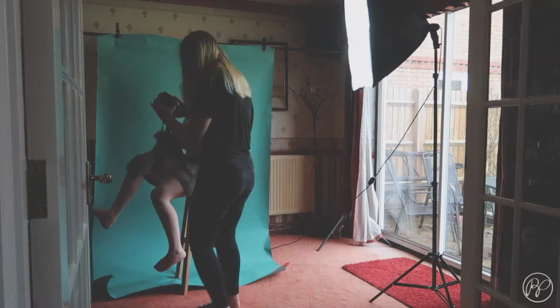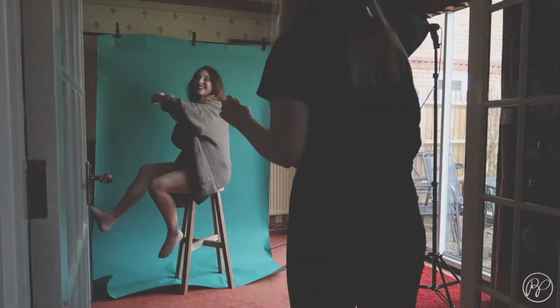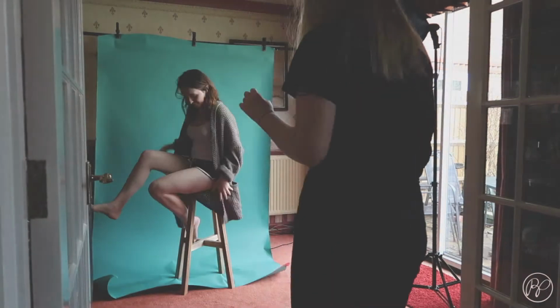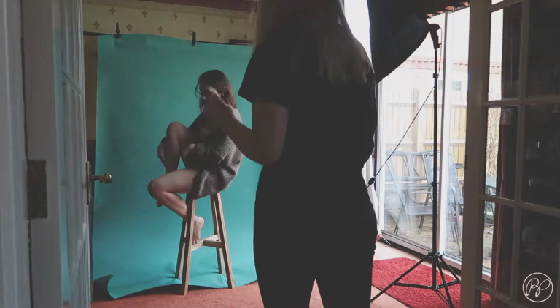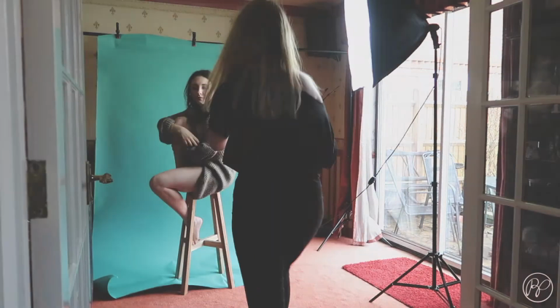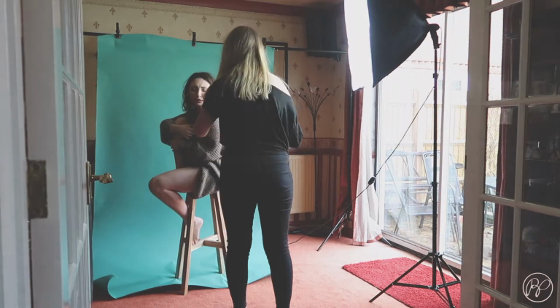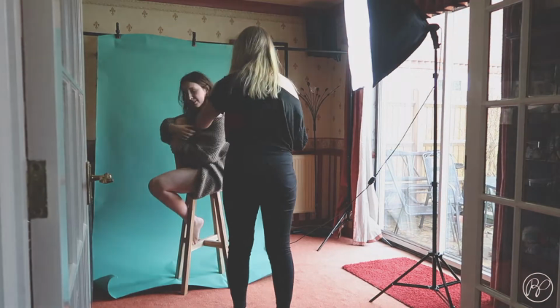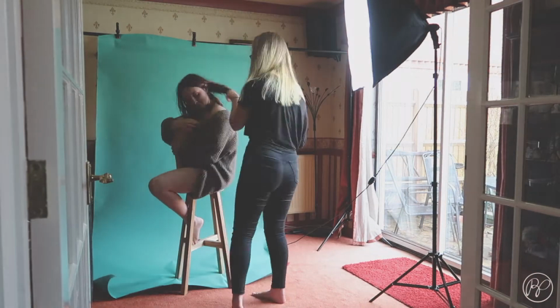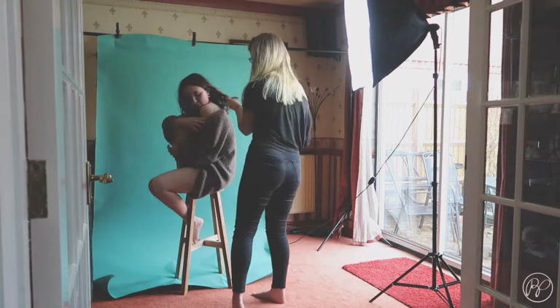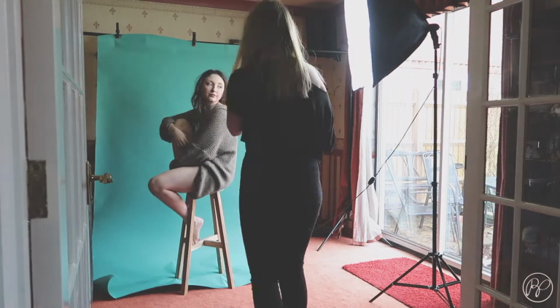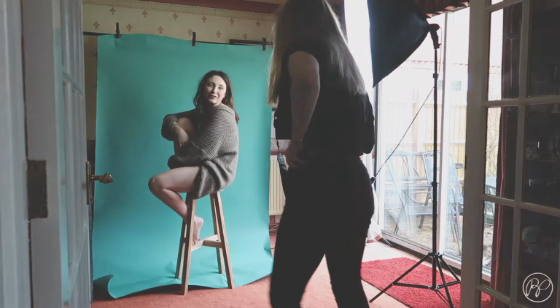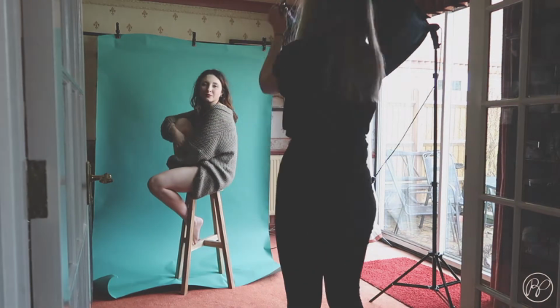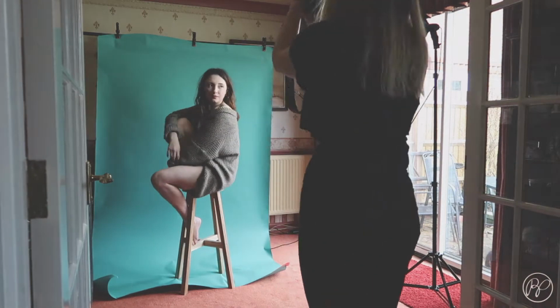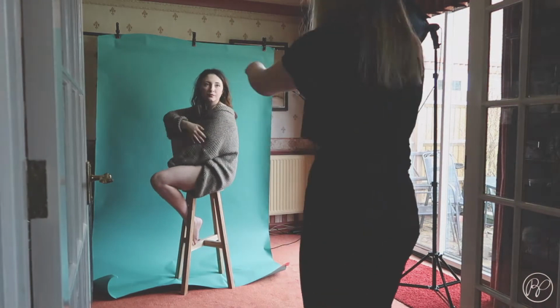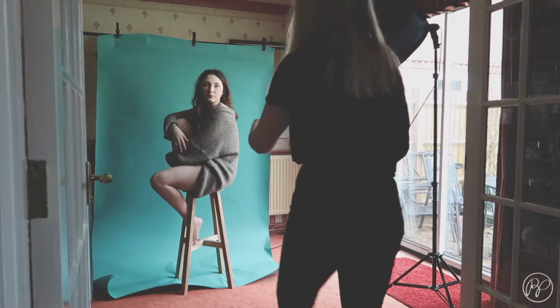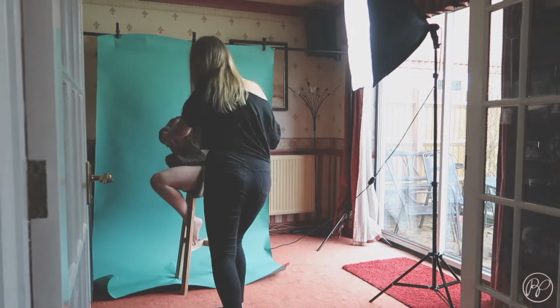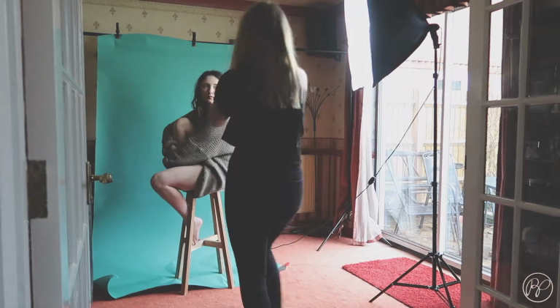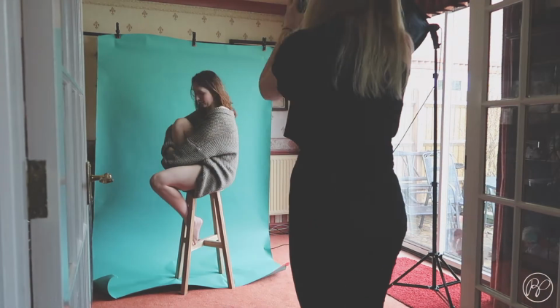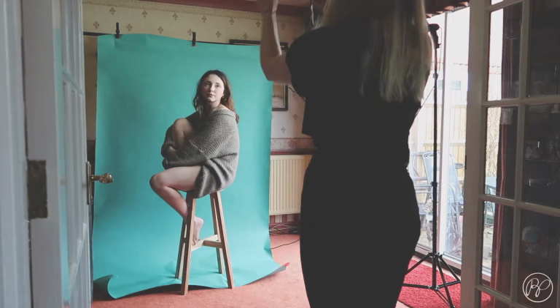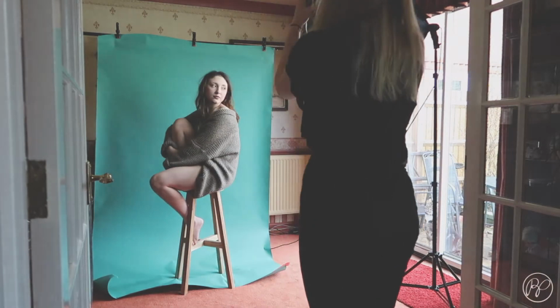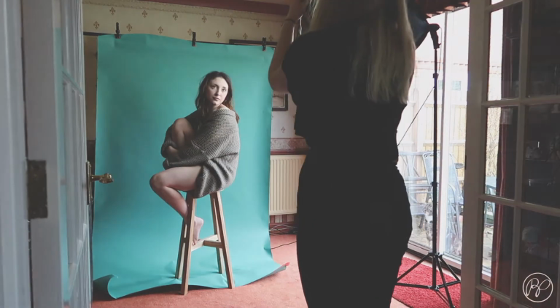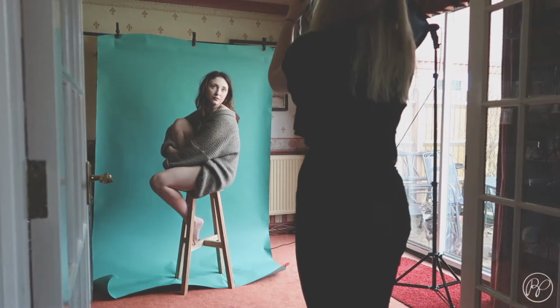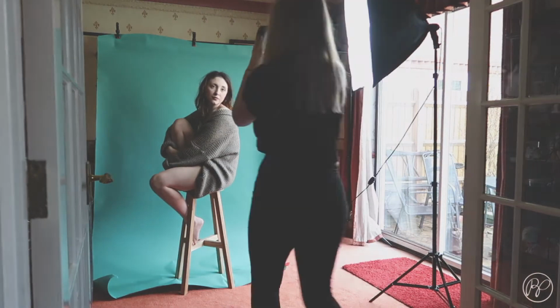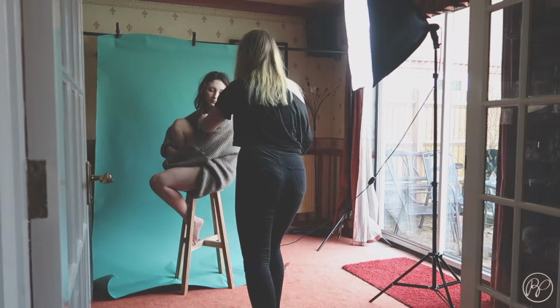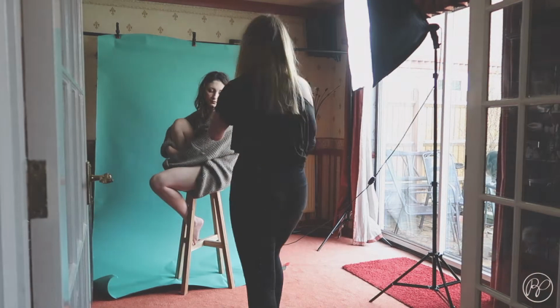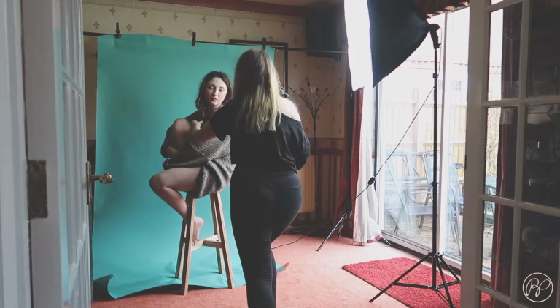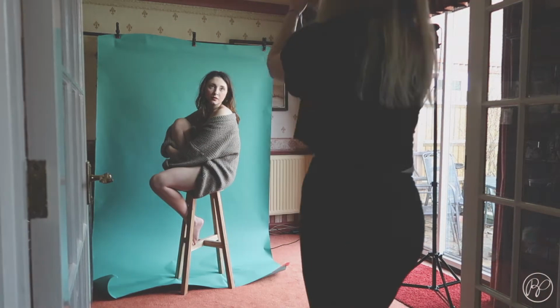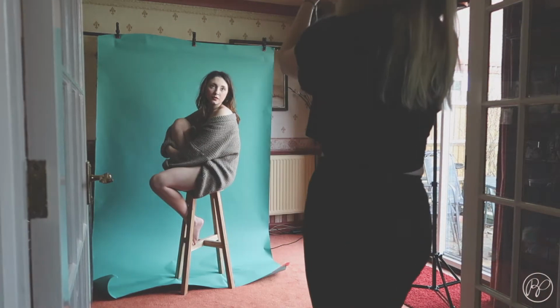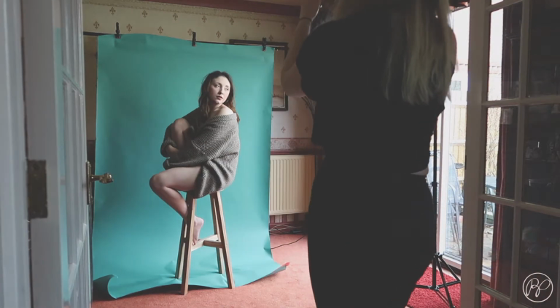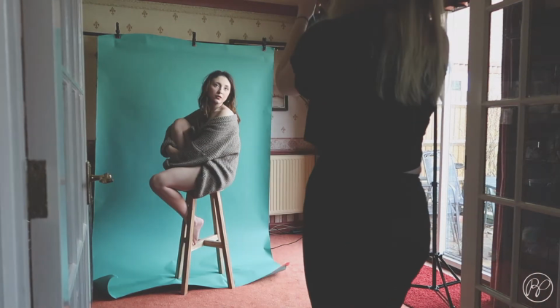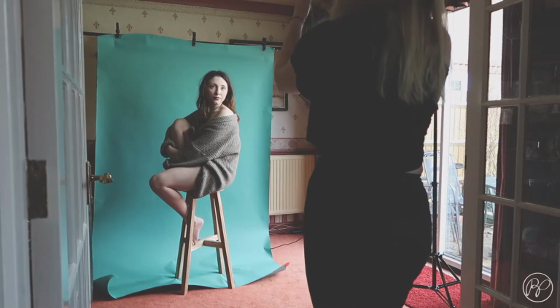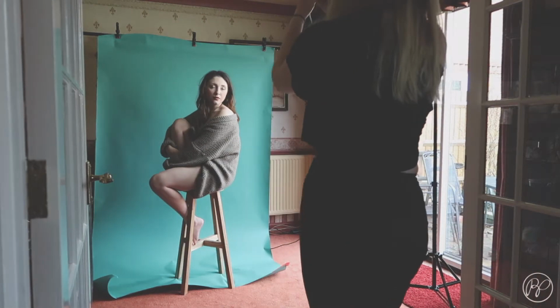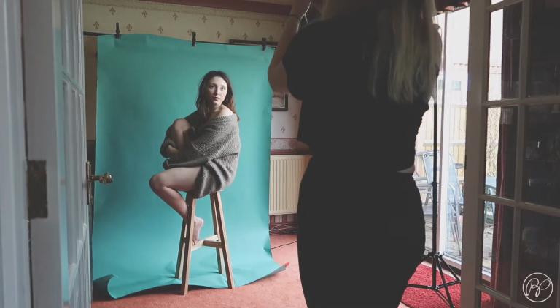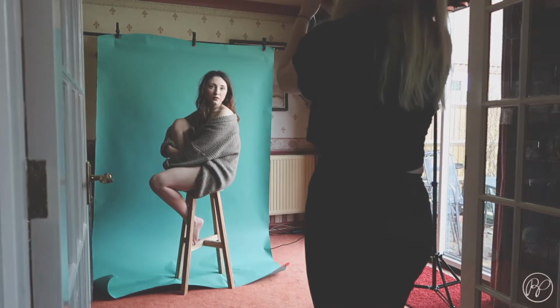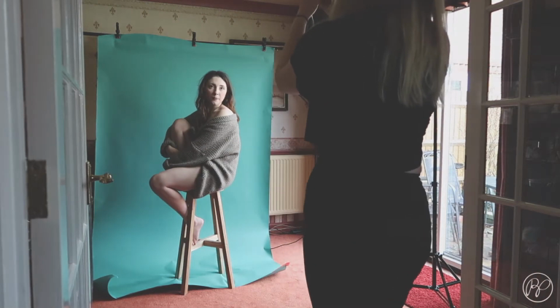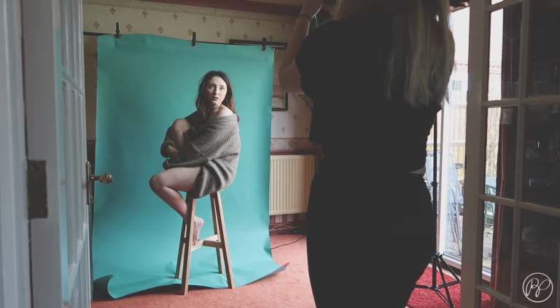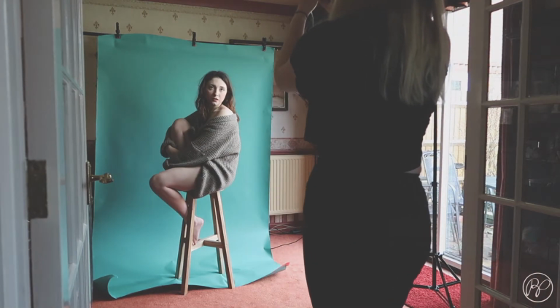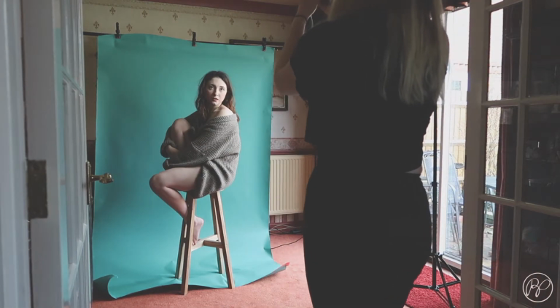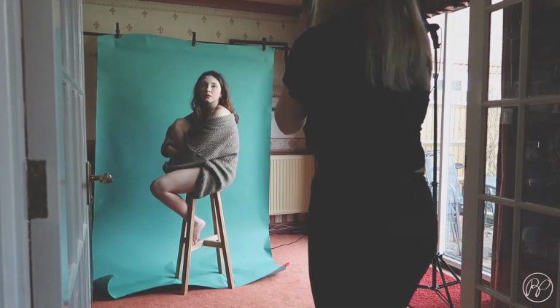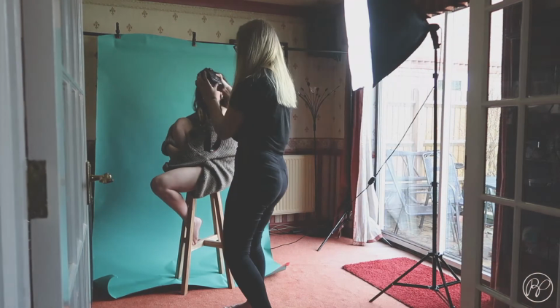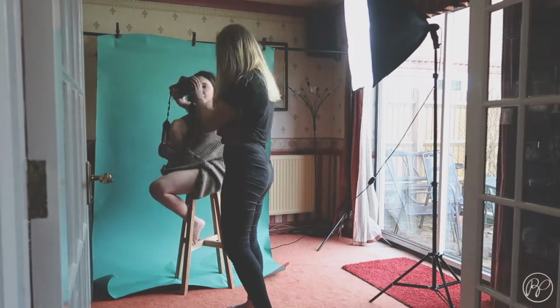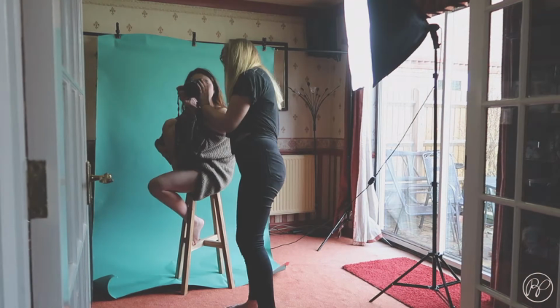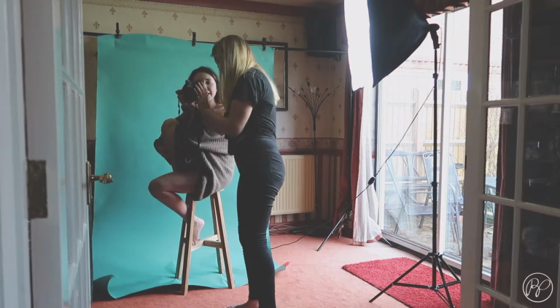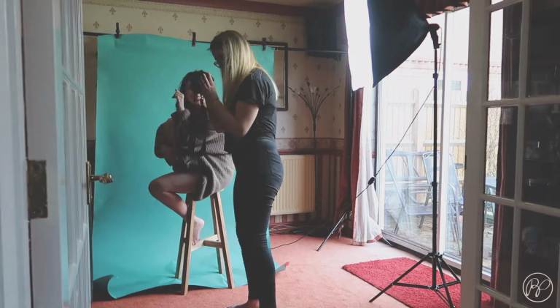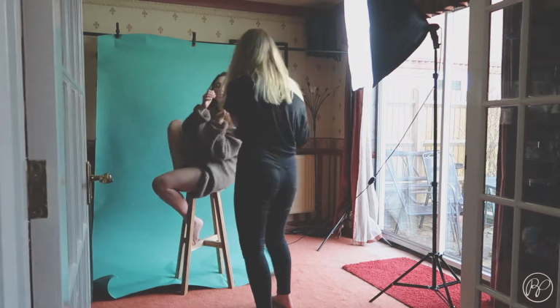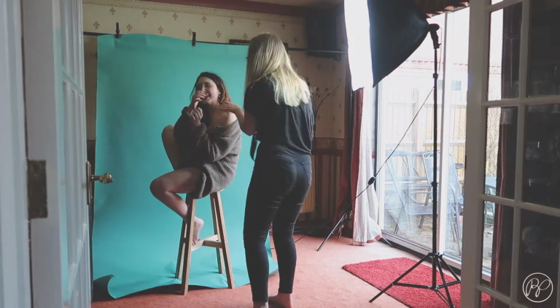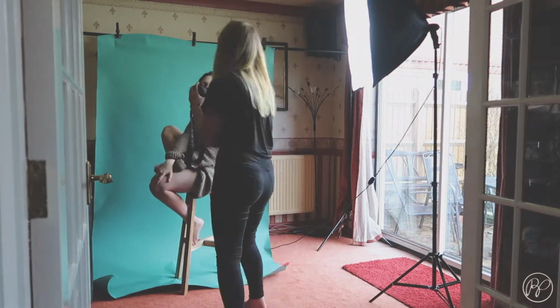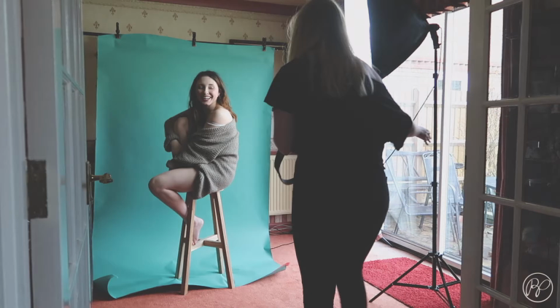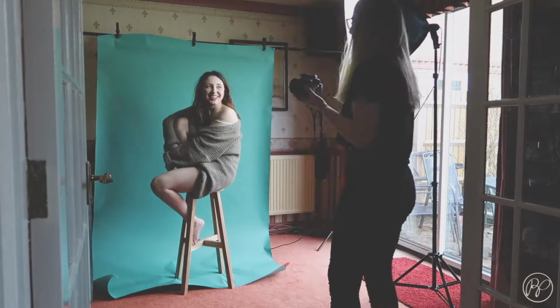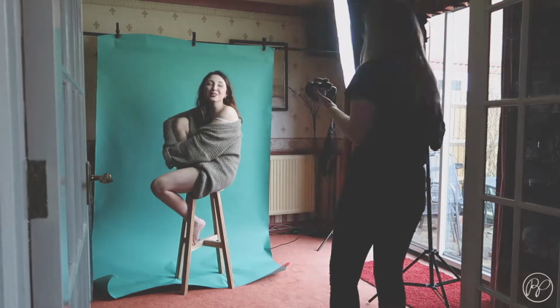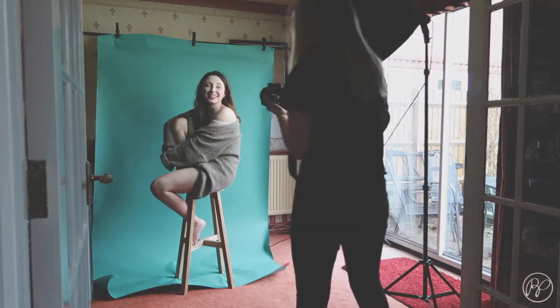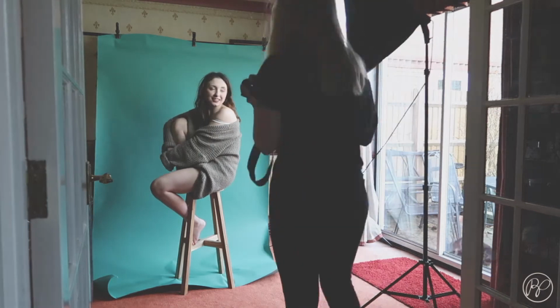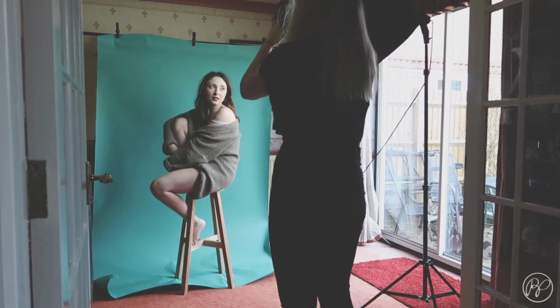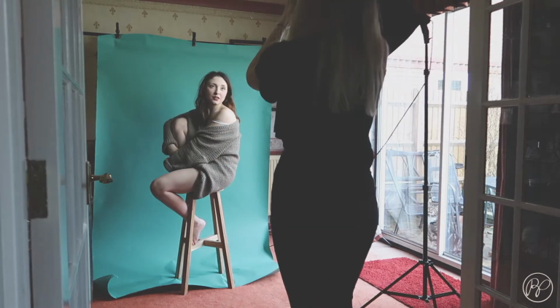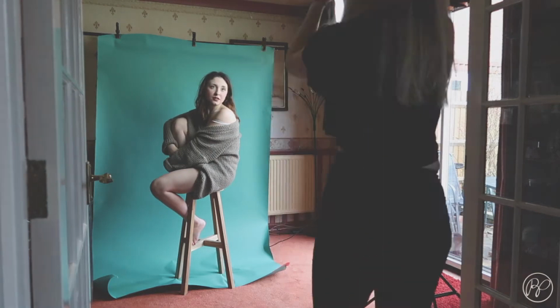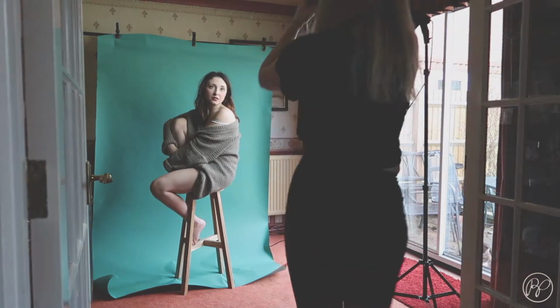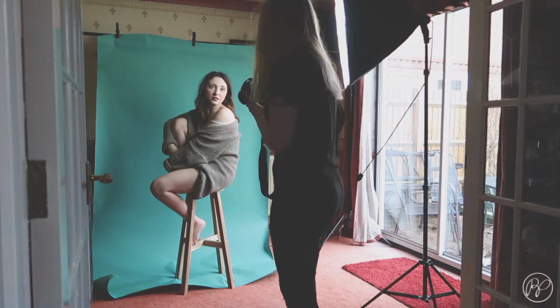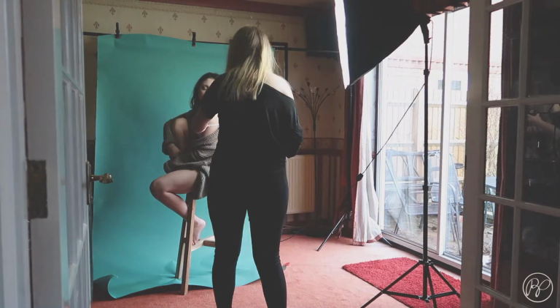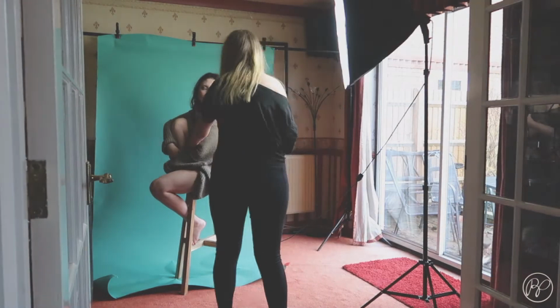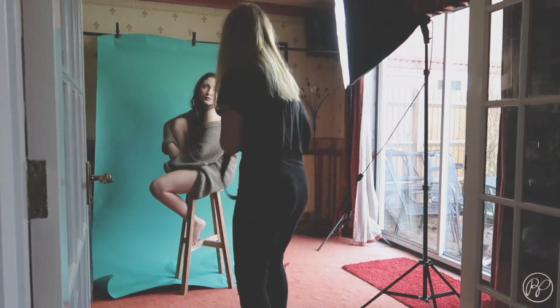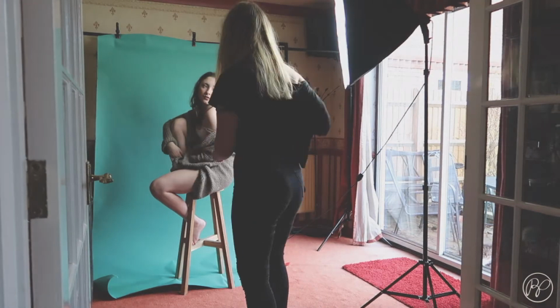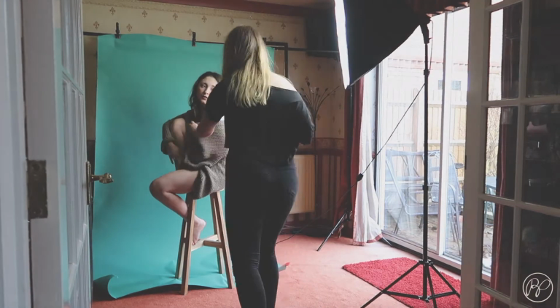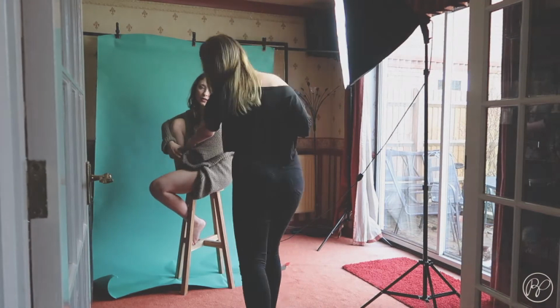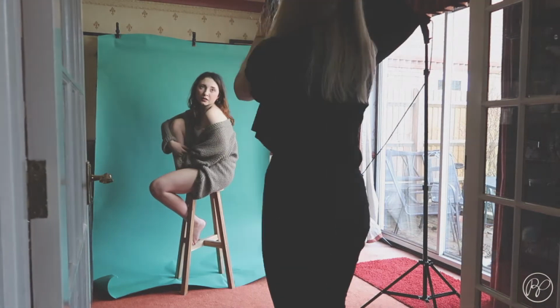I'm also experimenting with slightly closer up shots where it's just kind of head and shoulders as well.